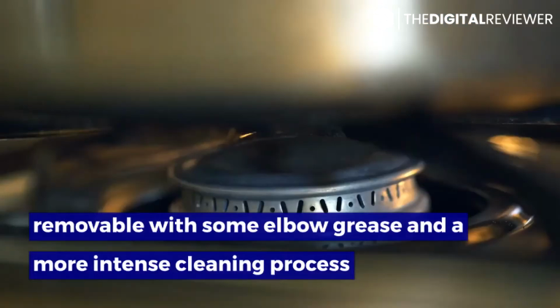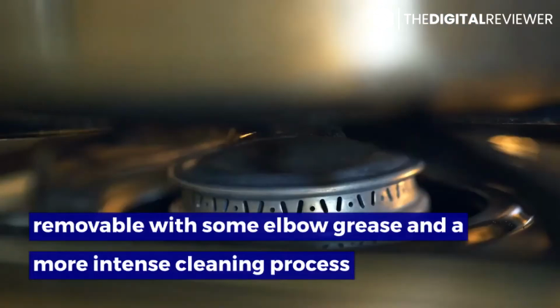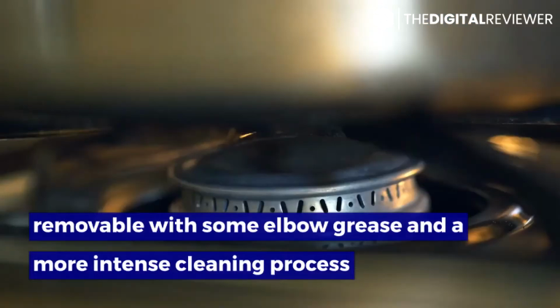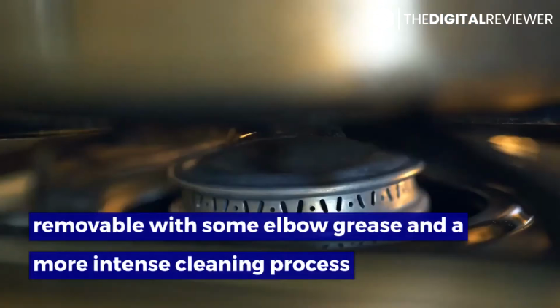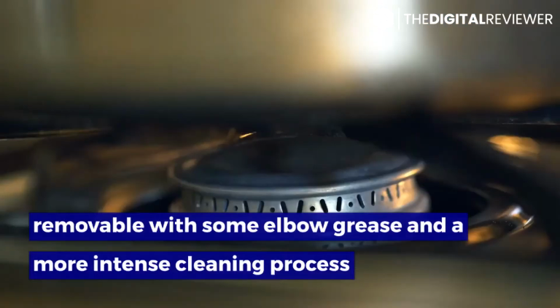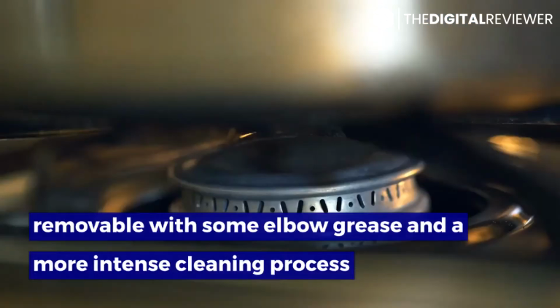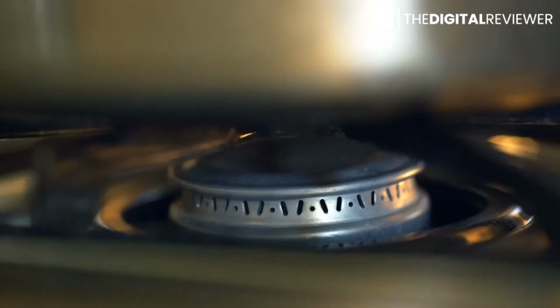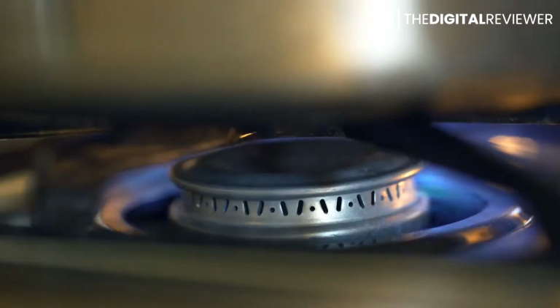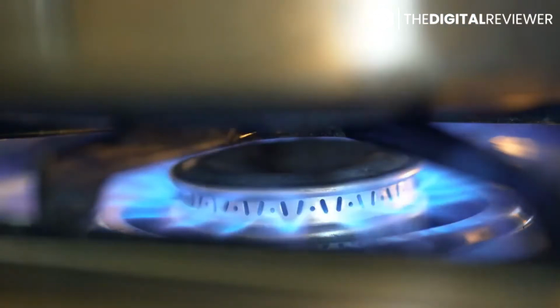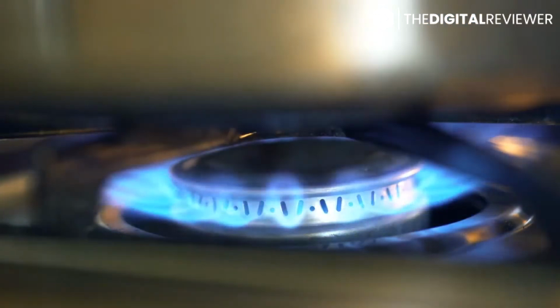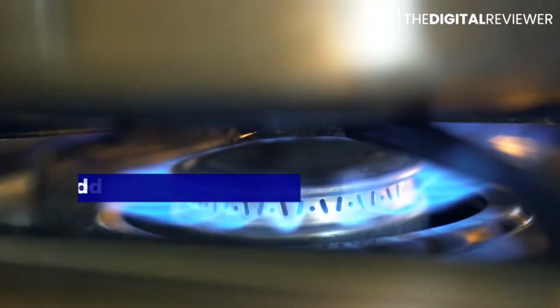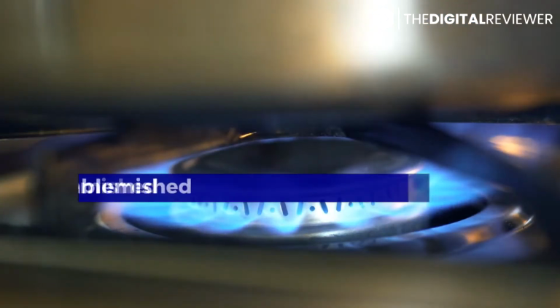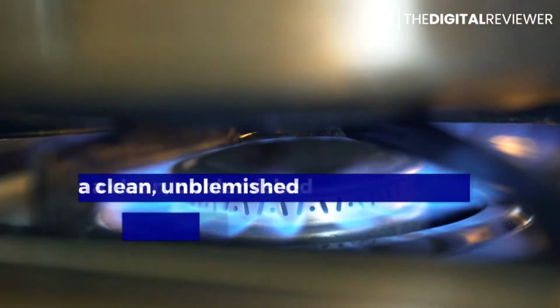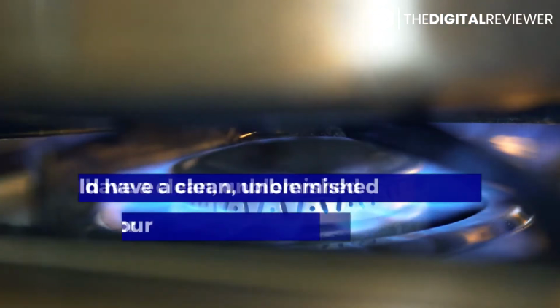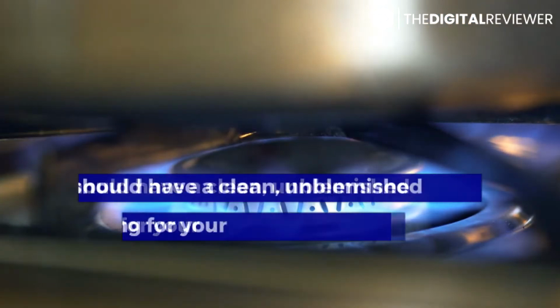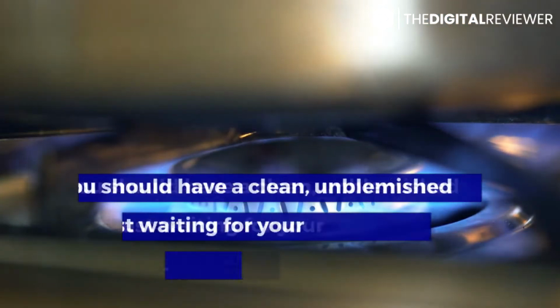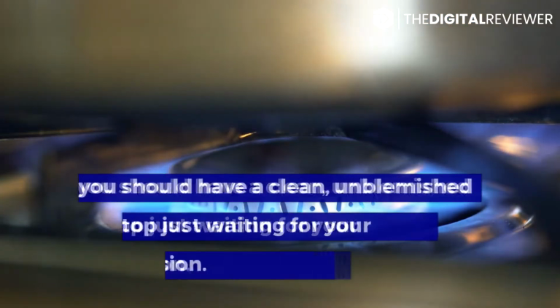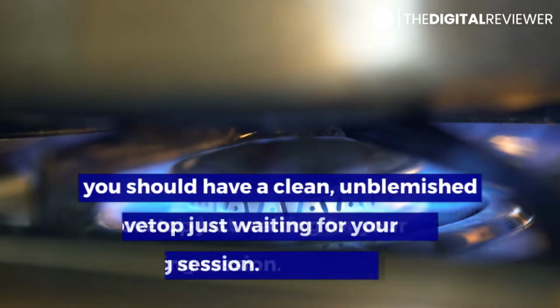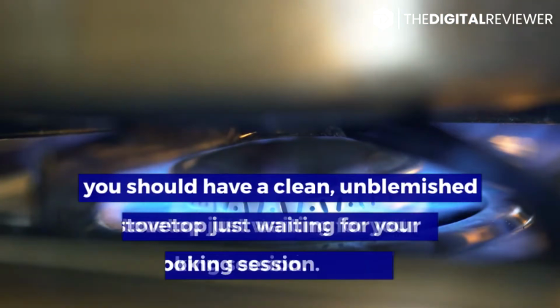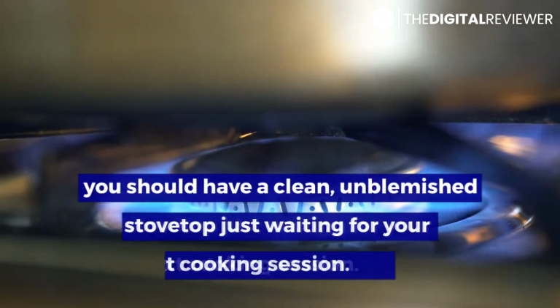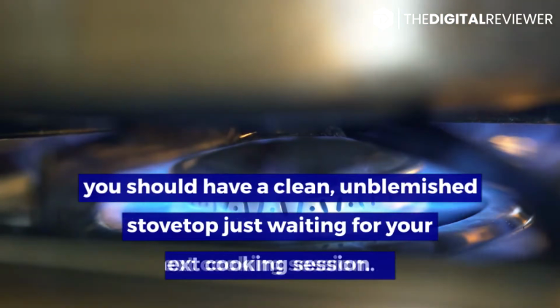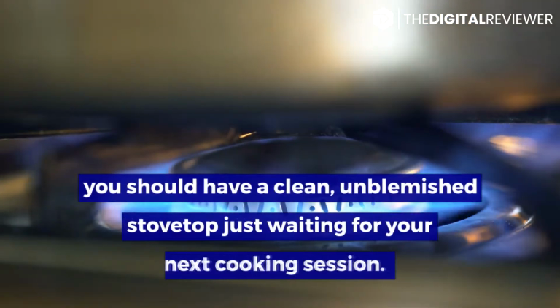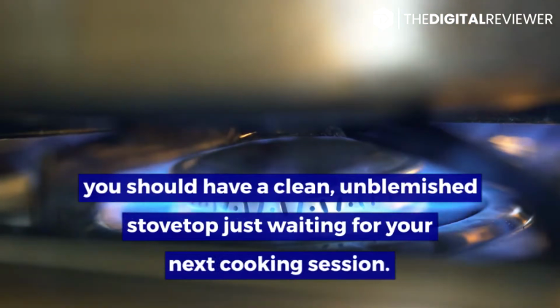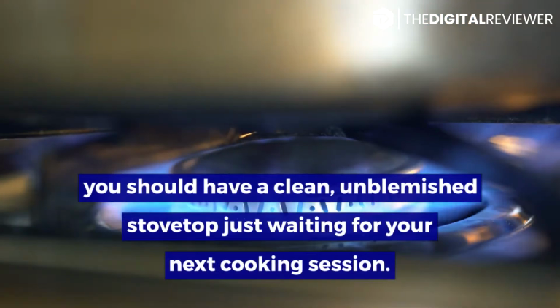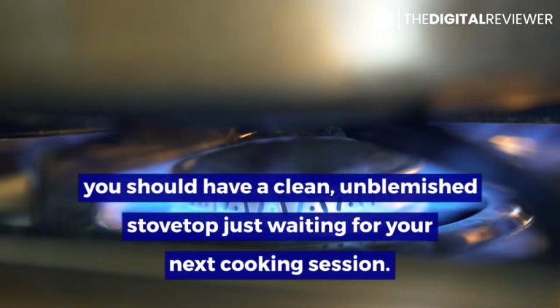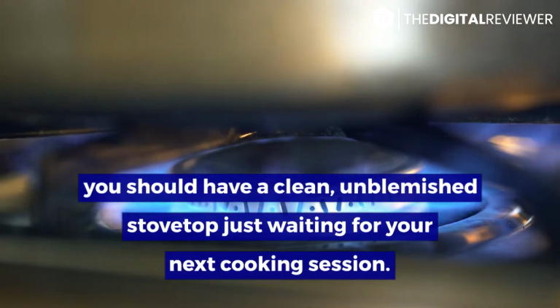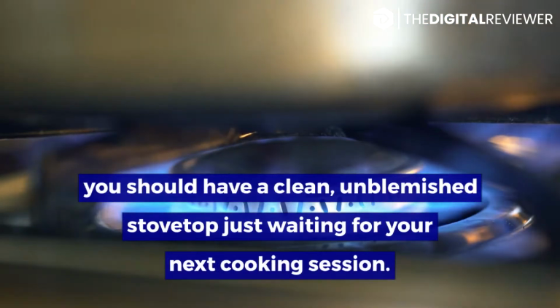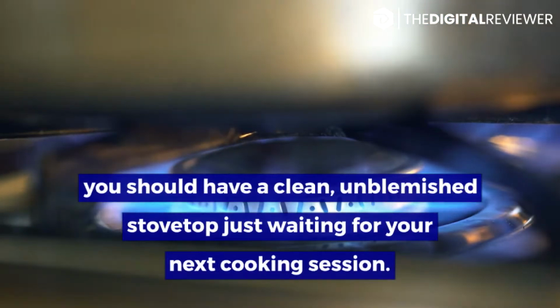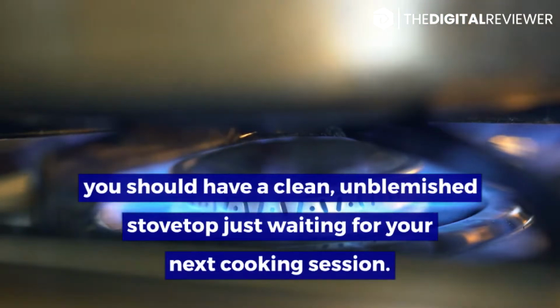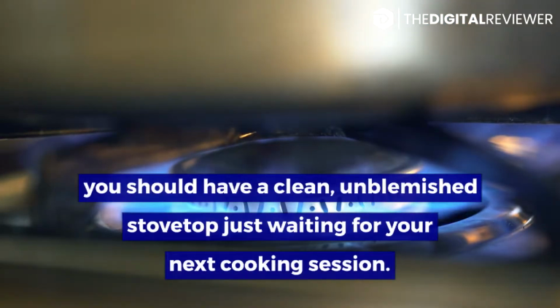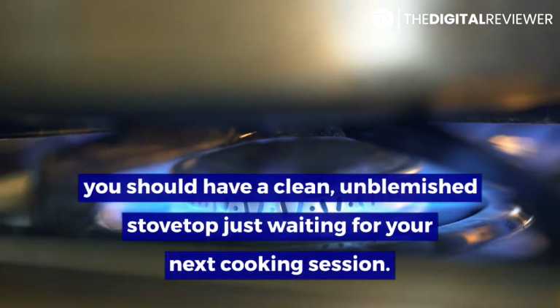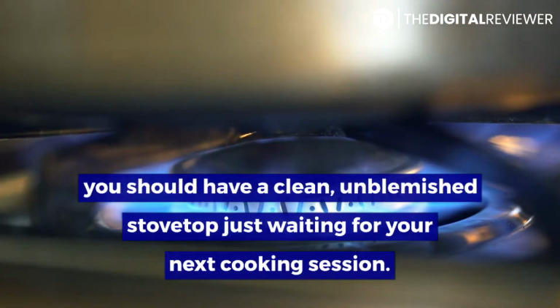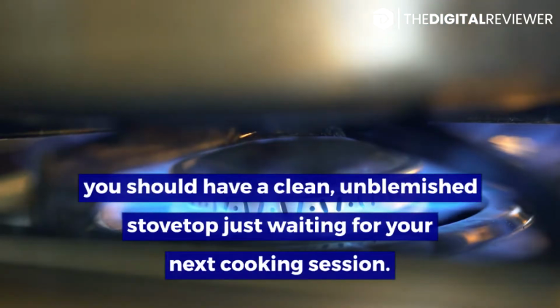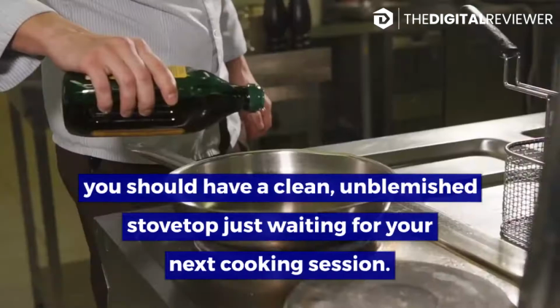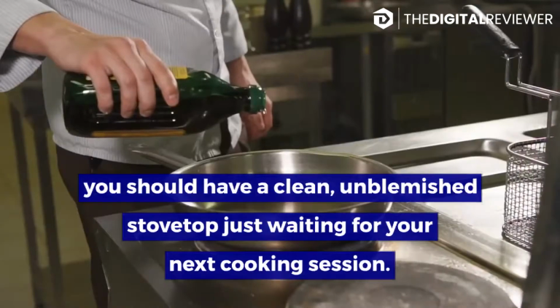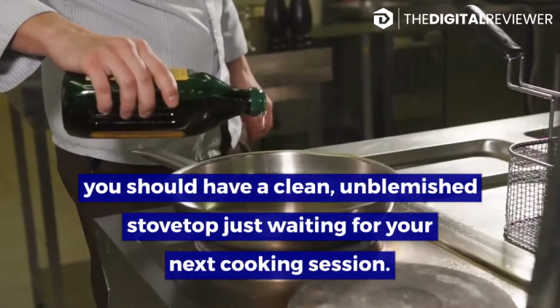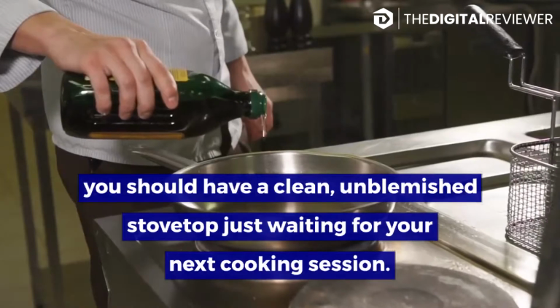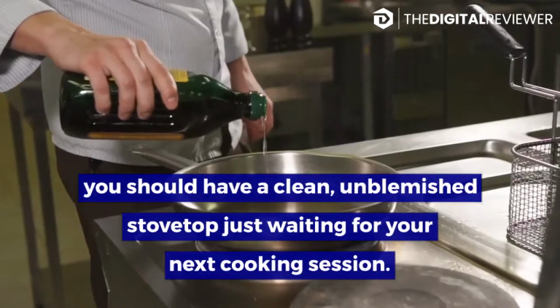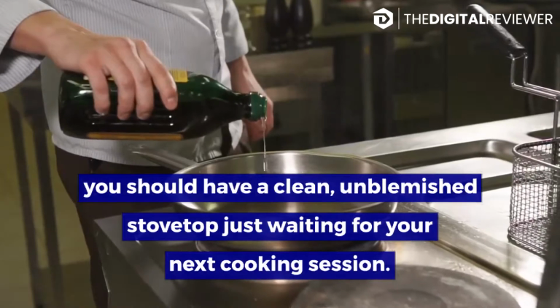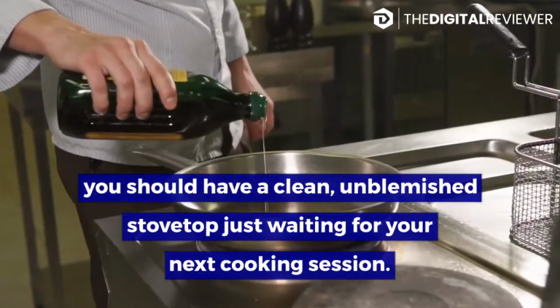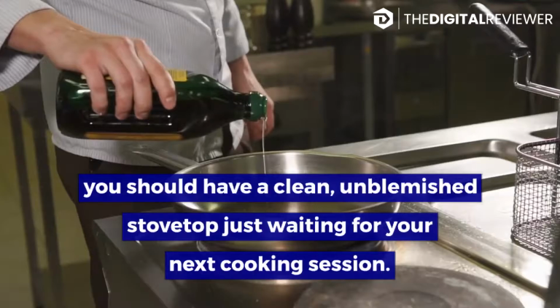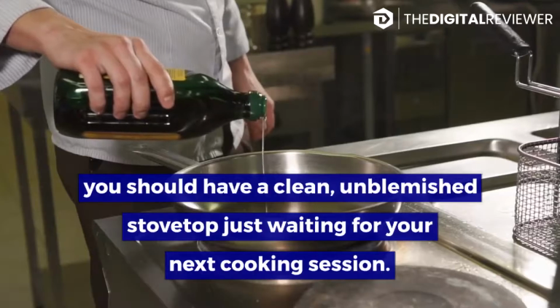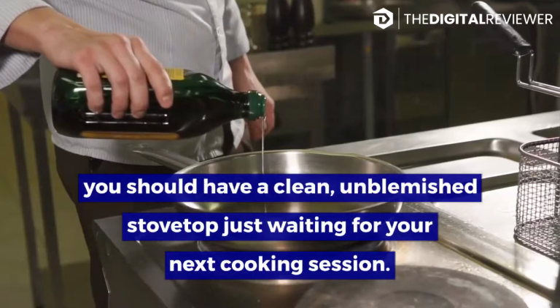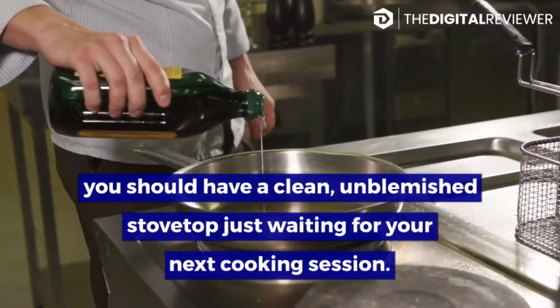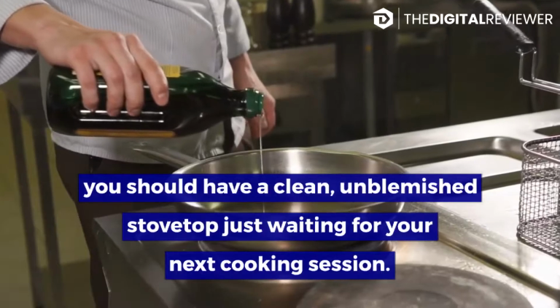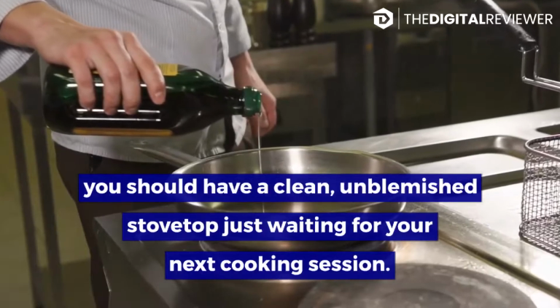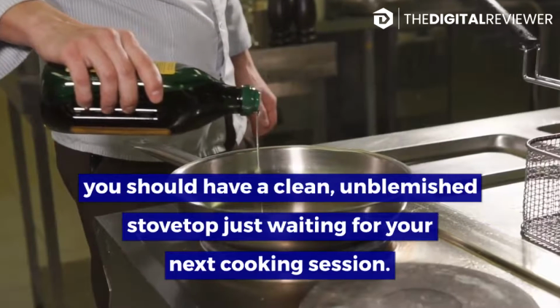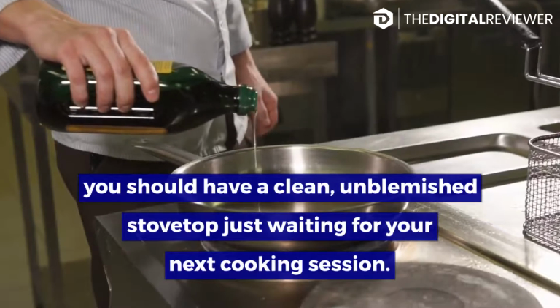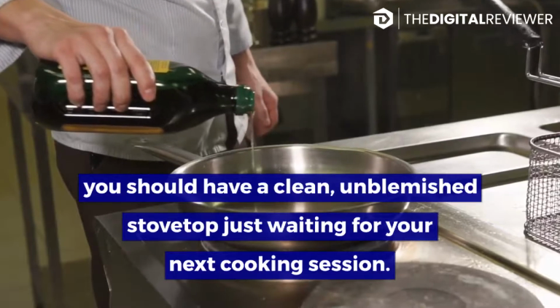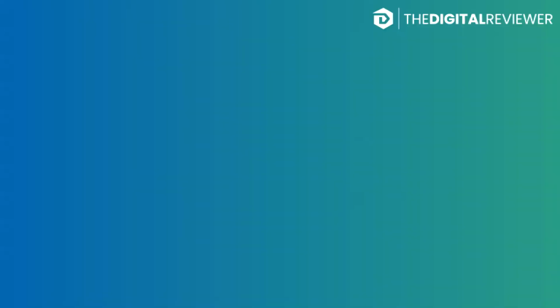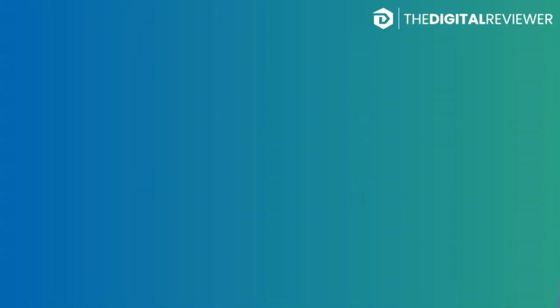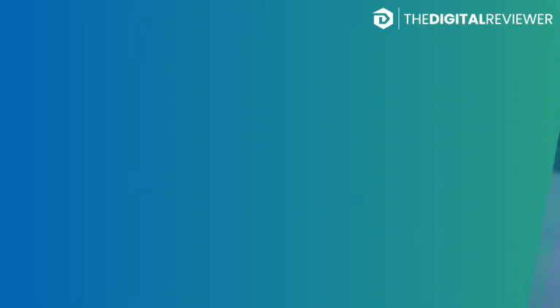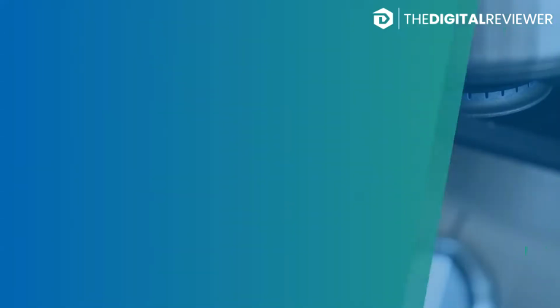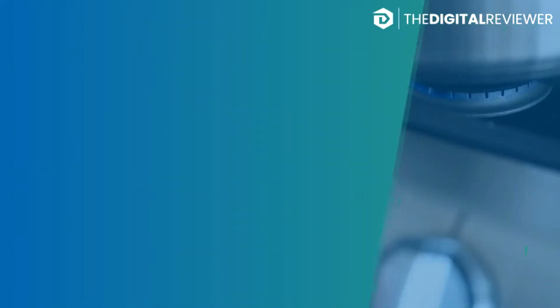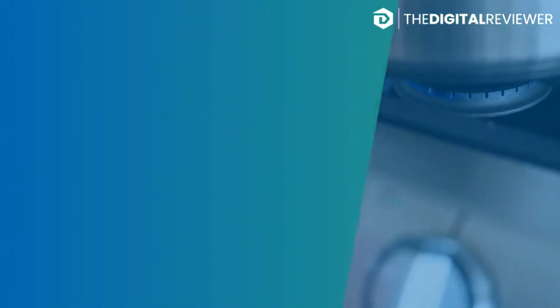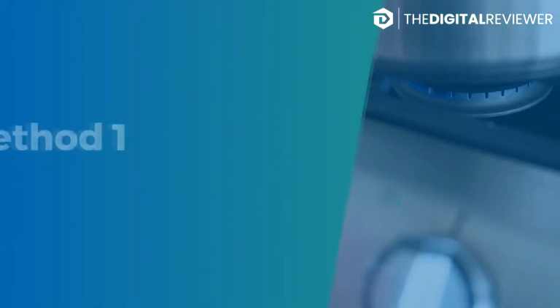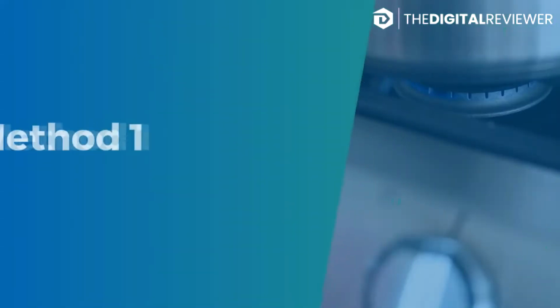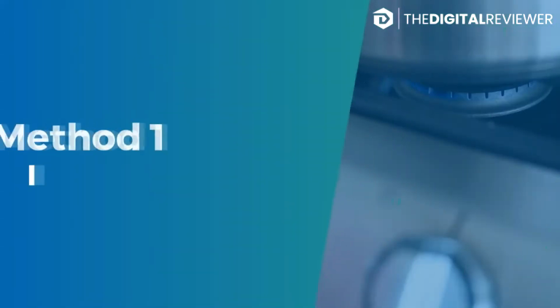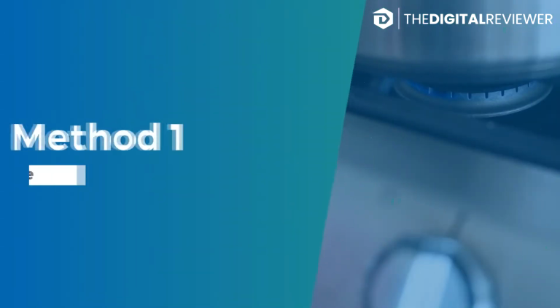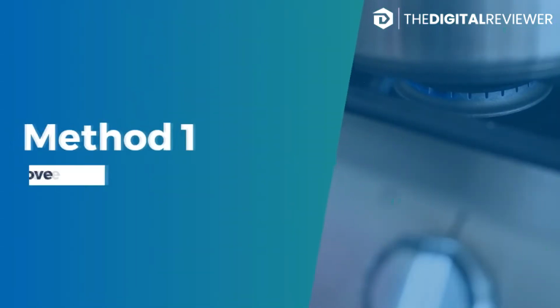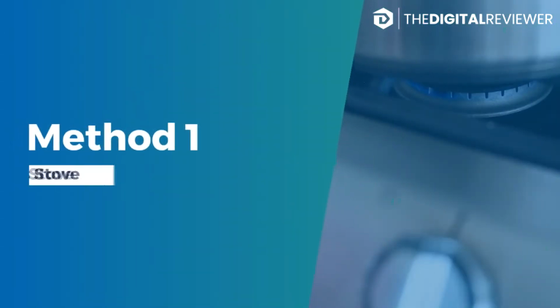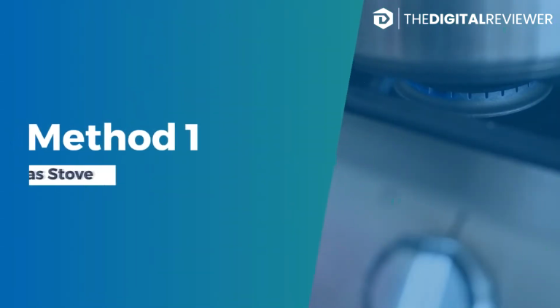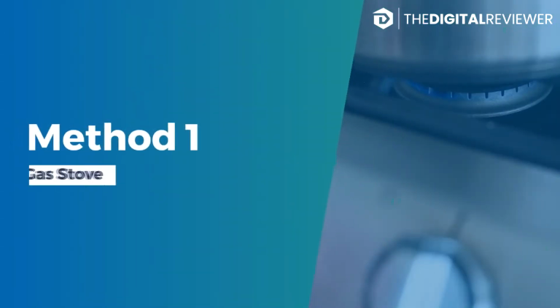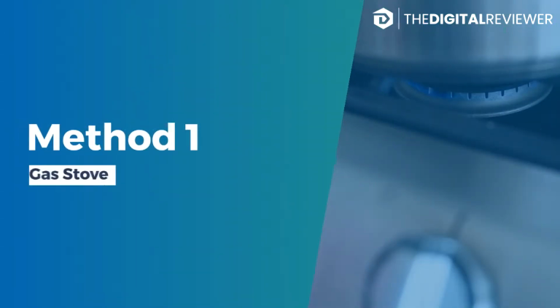Within 30 minutes, you should have a clean, unblemished stovetop just waiting for your next cooking session. Method 1: Gas Stove.